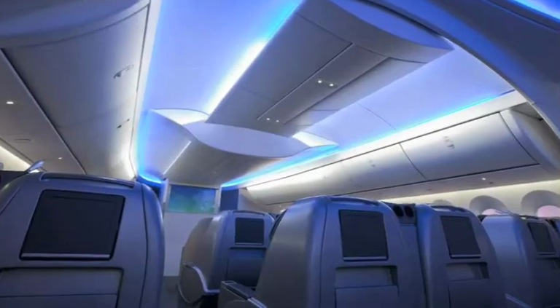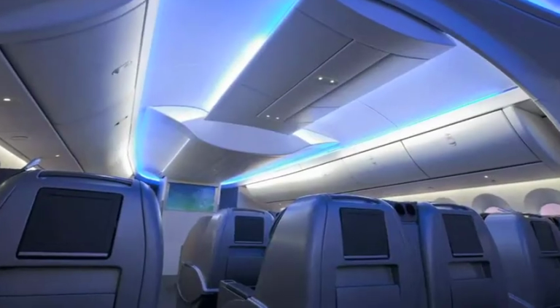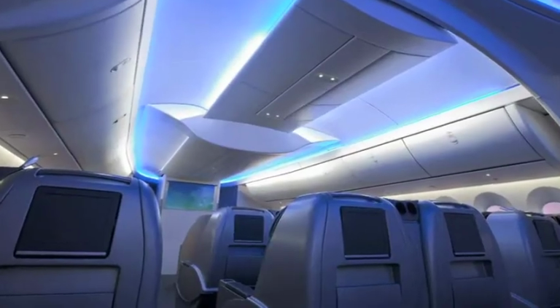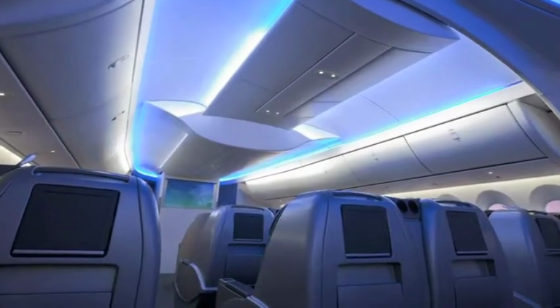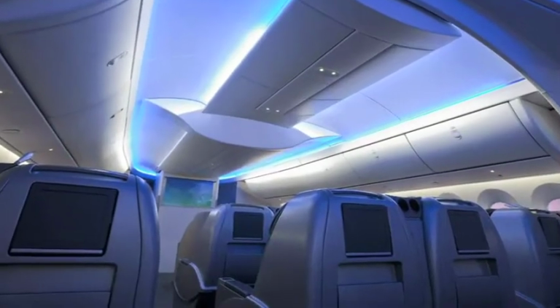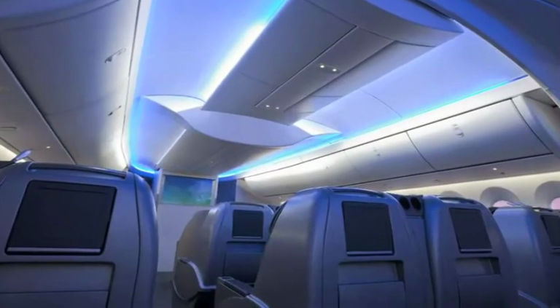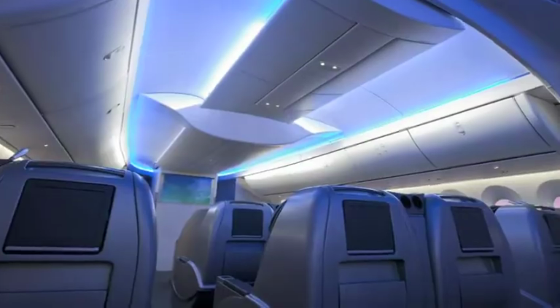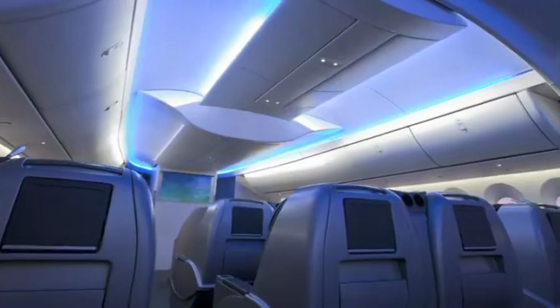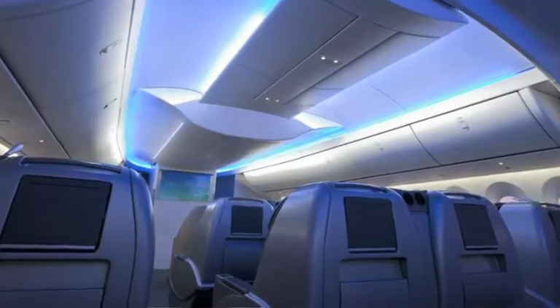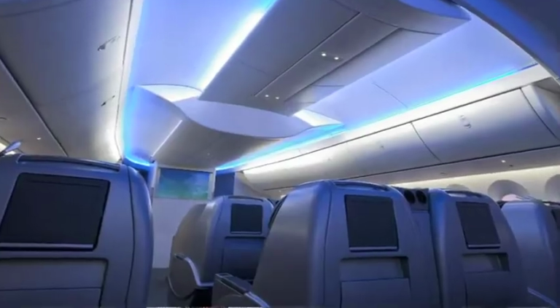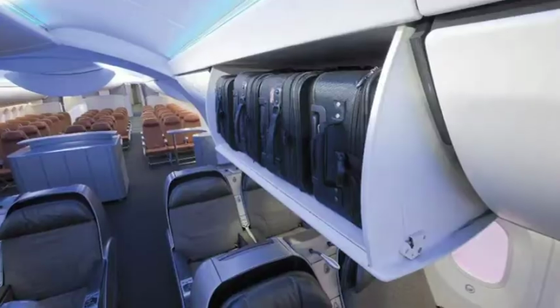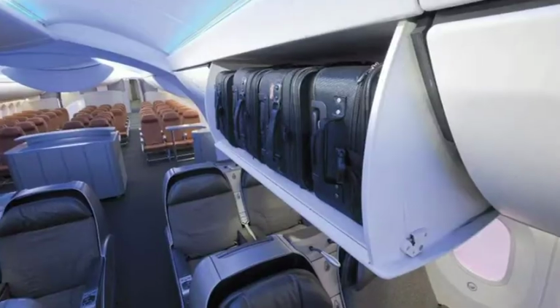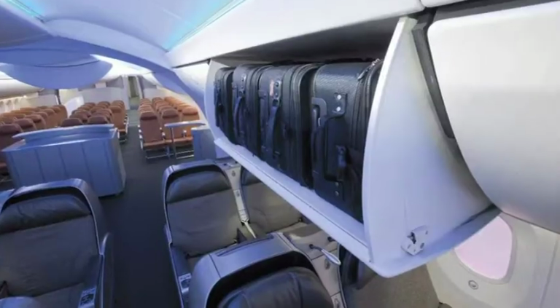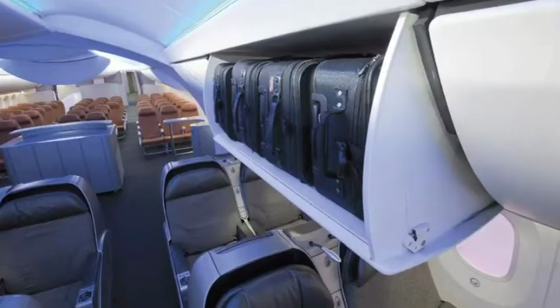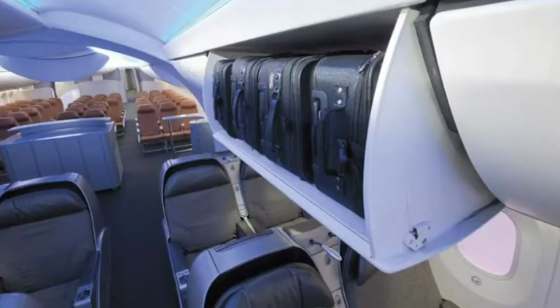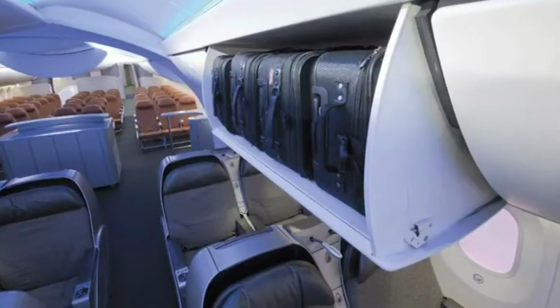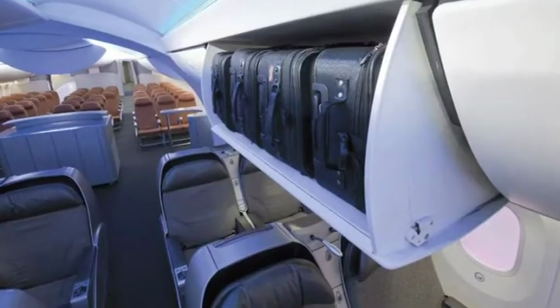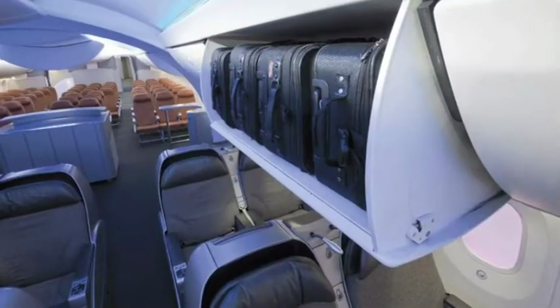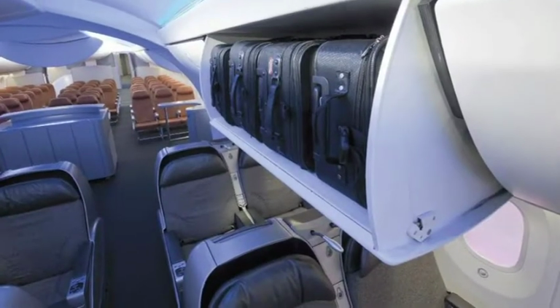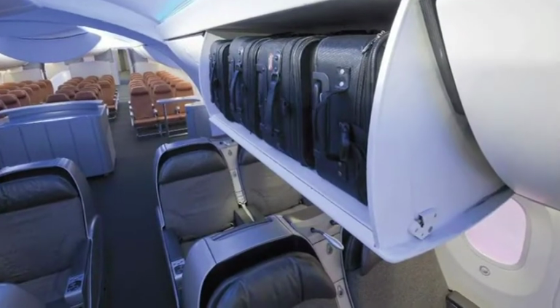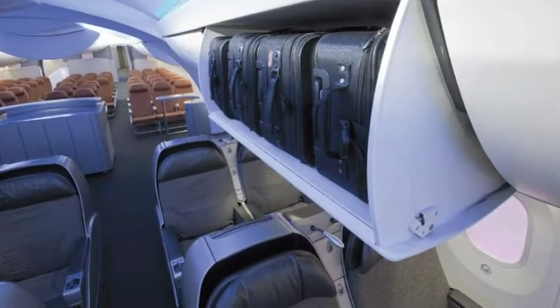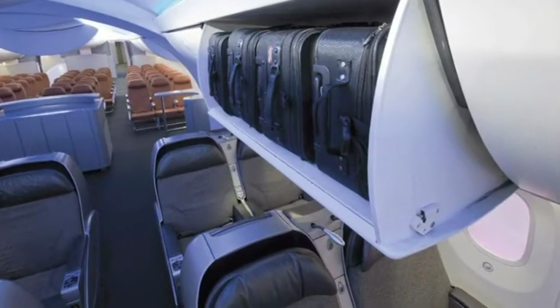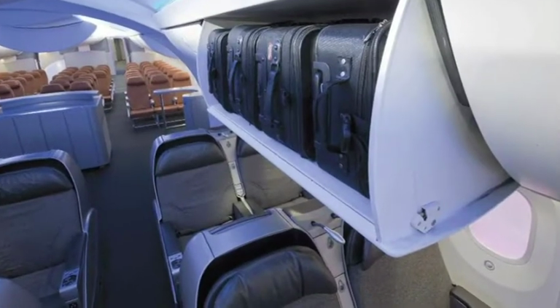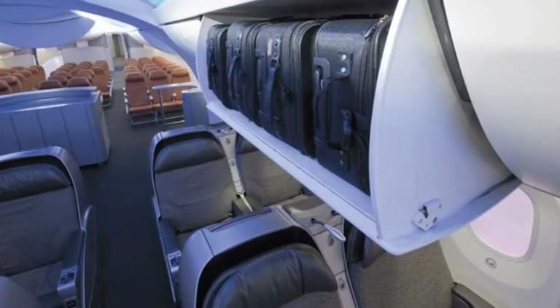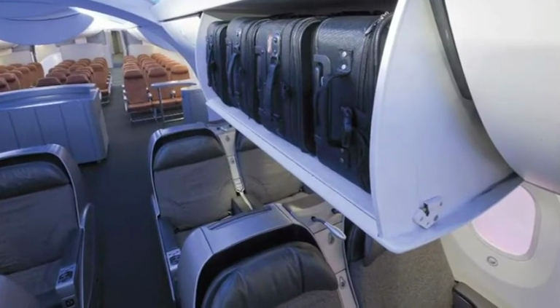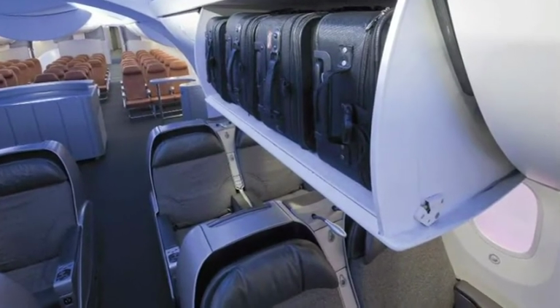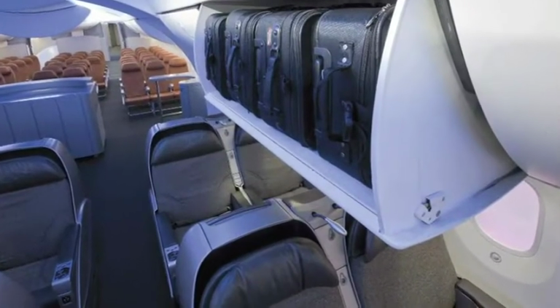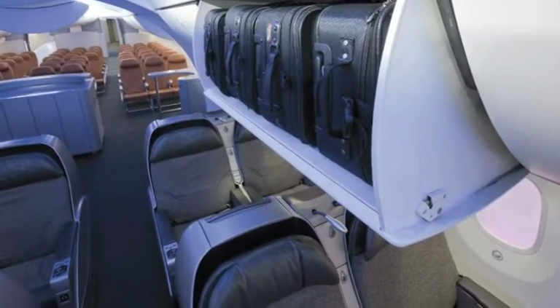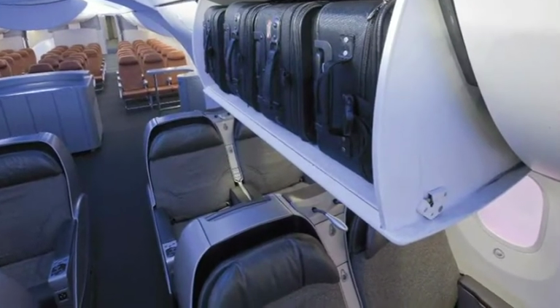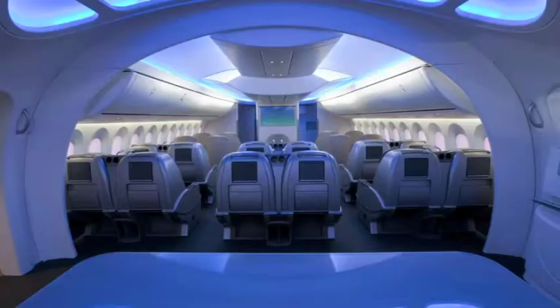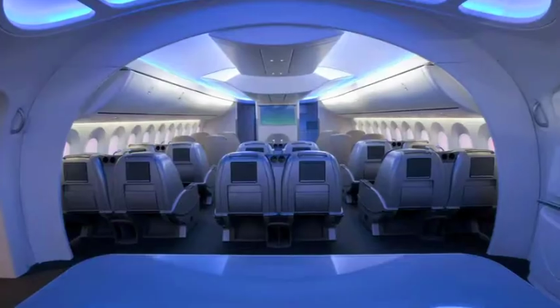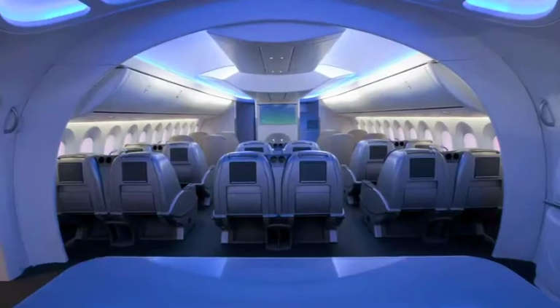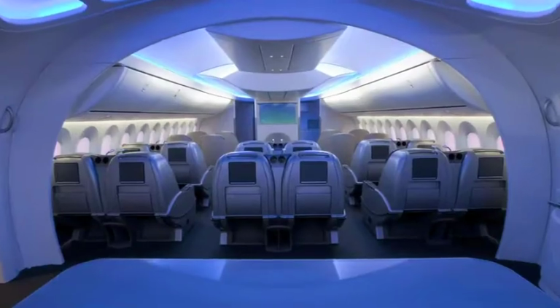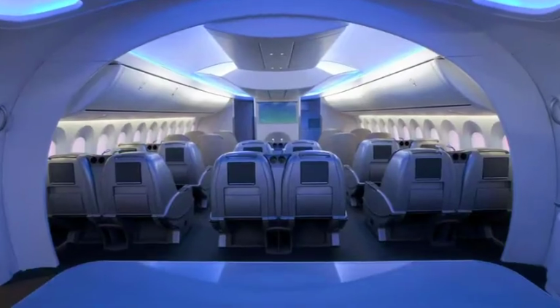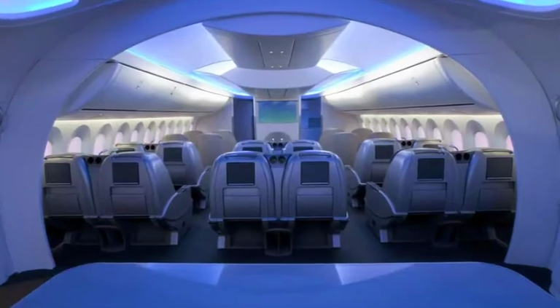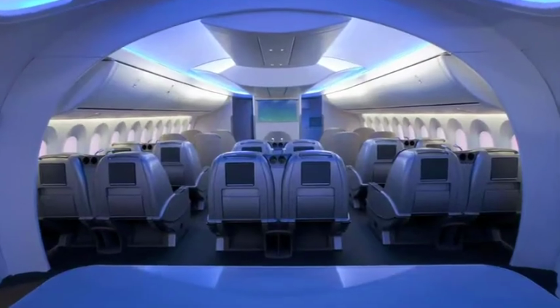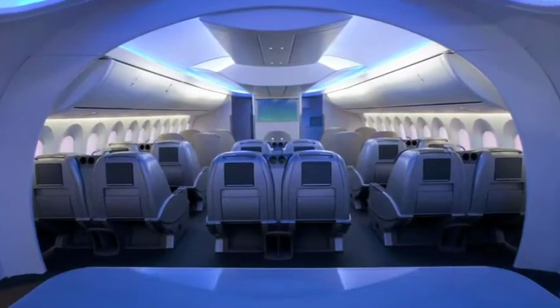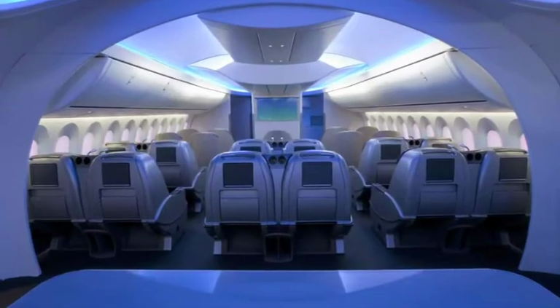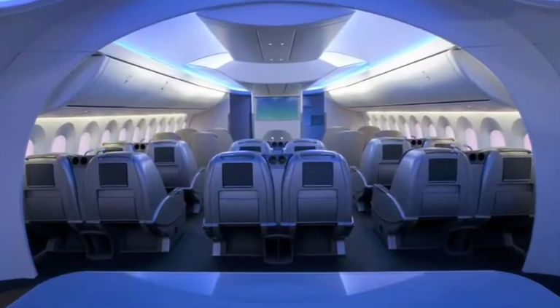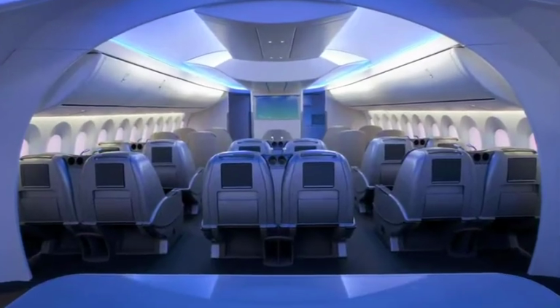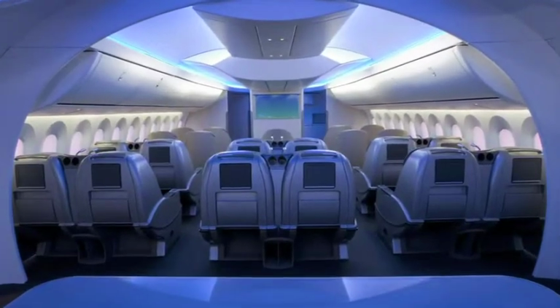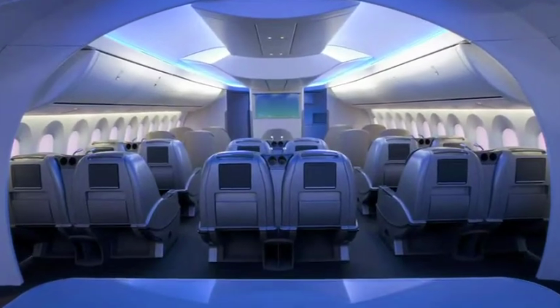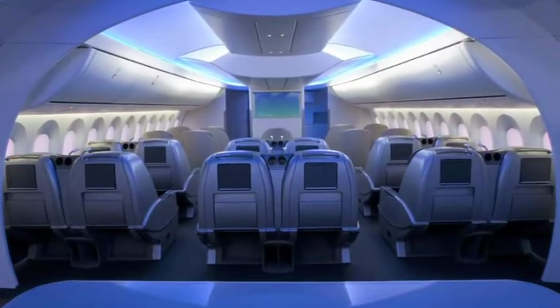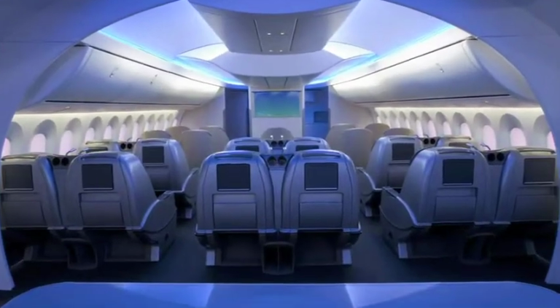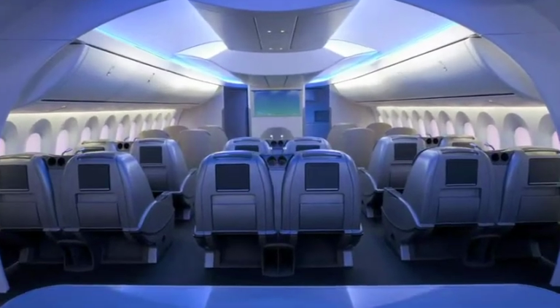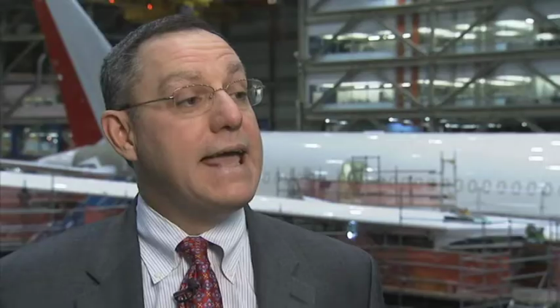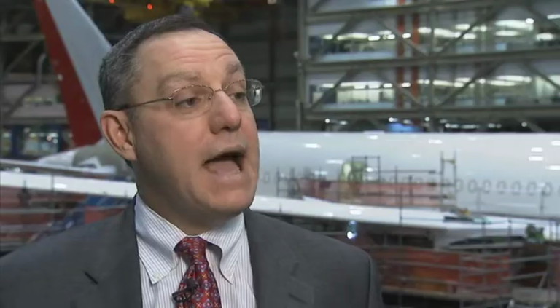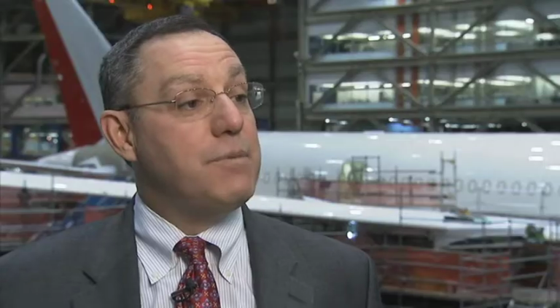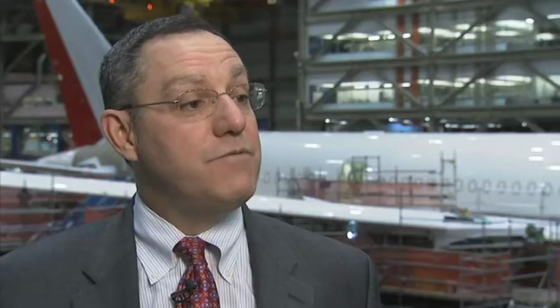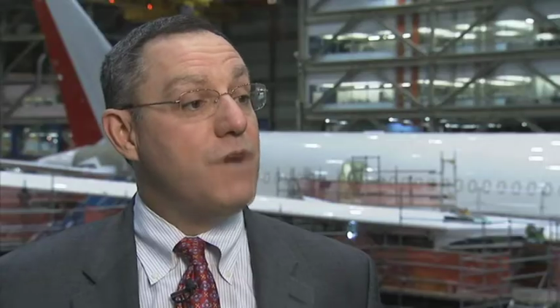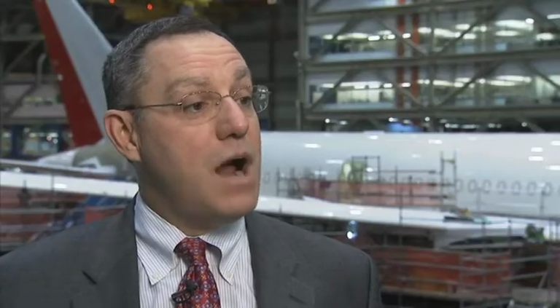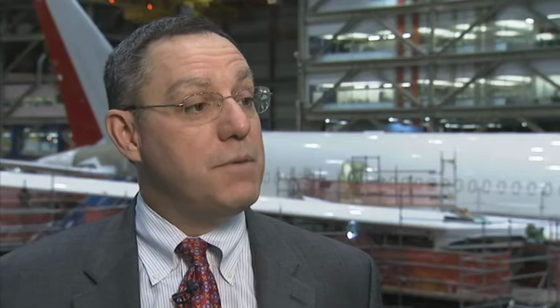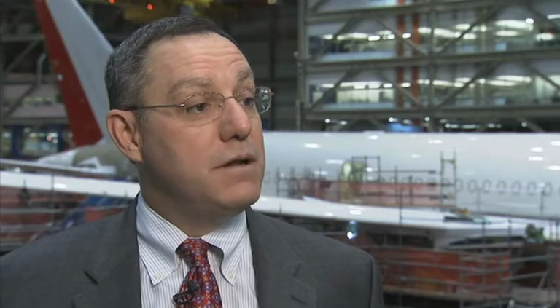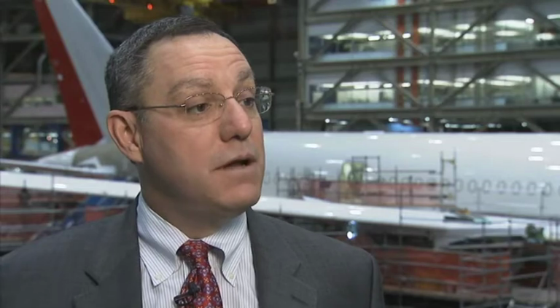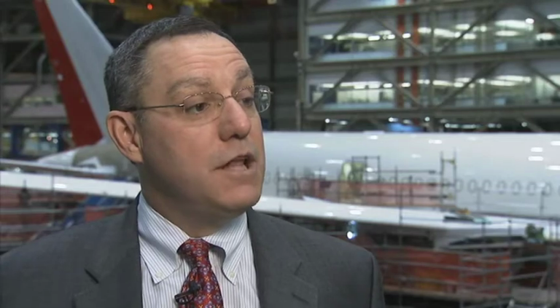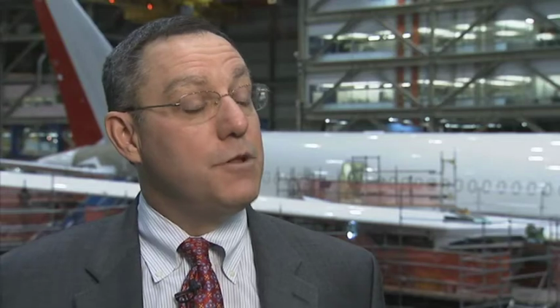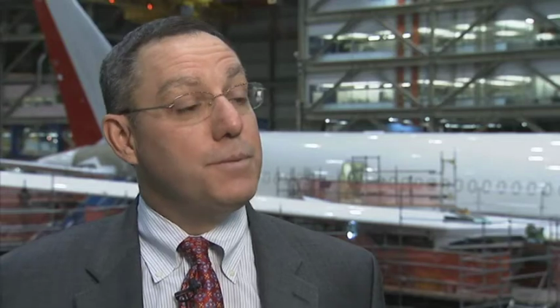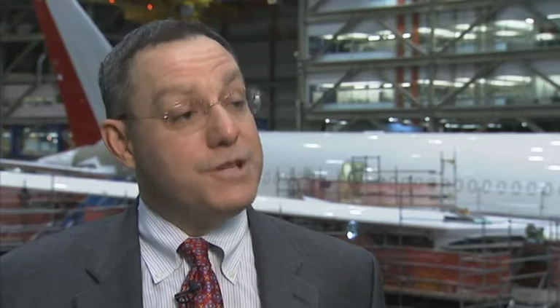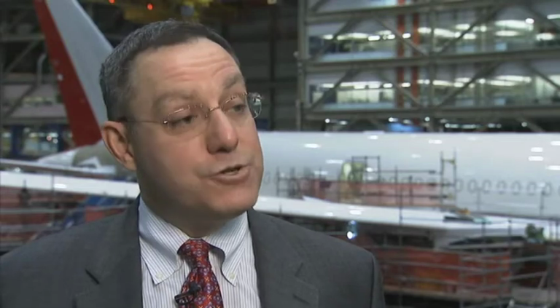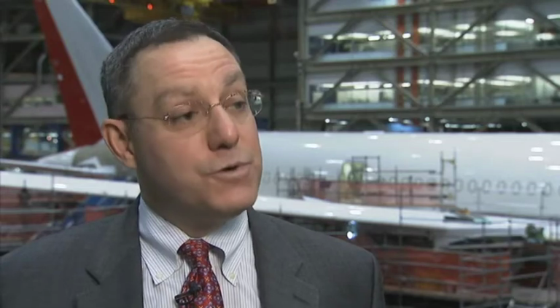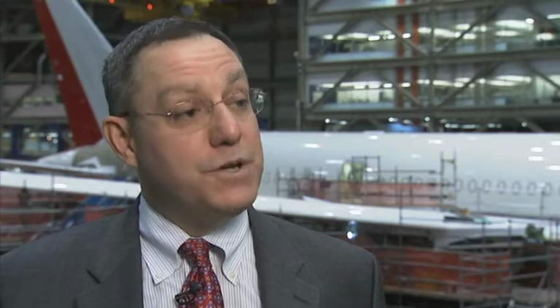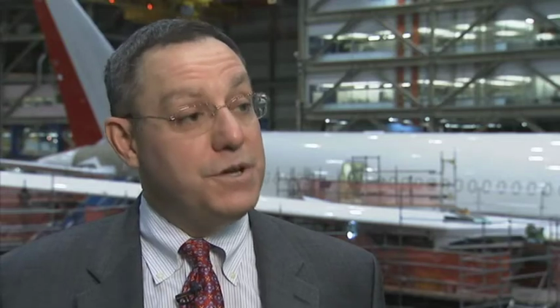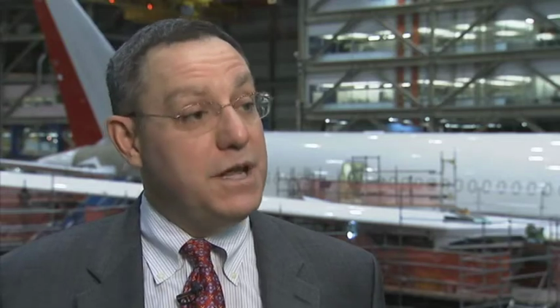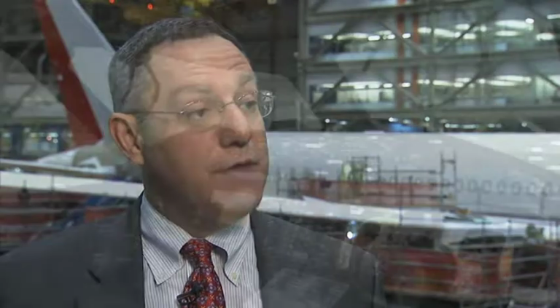Larger windows, larger overhead storage bins, and innovative LED lighting will create a cabin environment that will be truly unique.